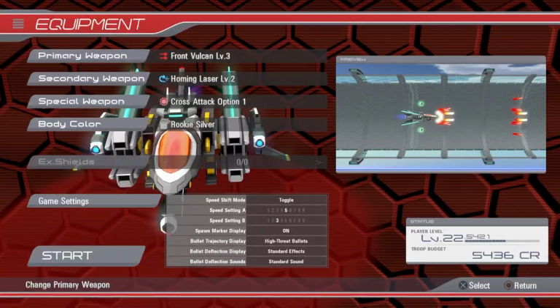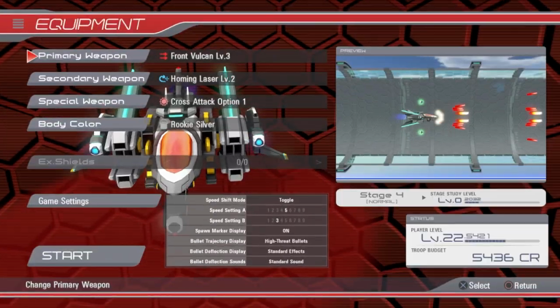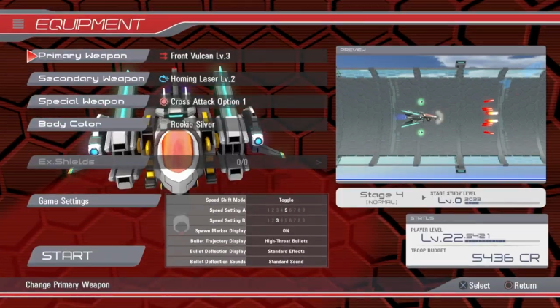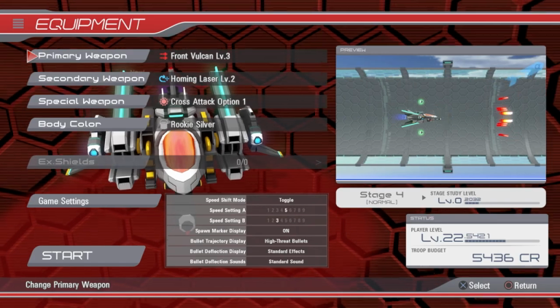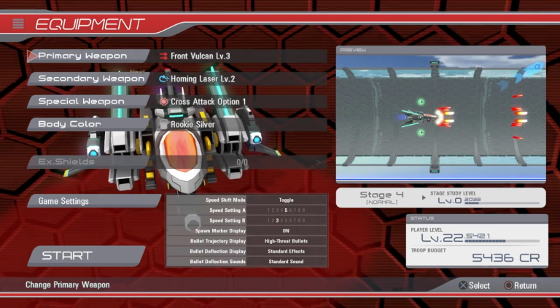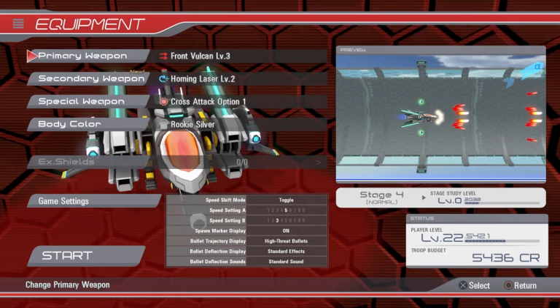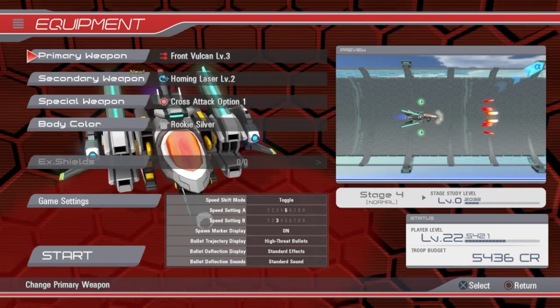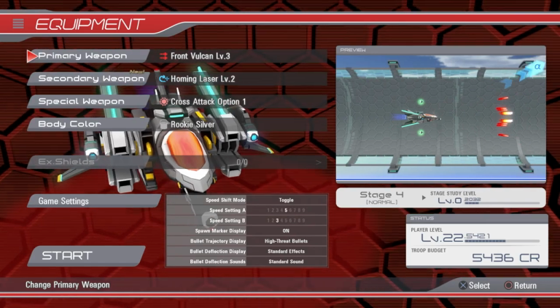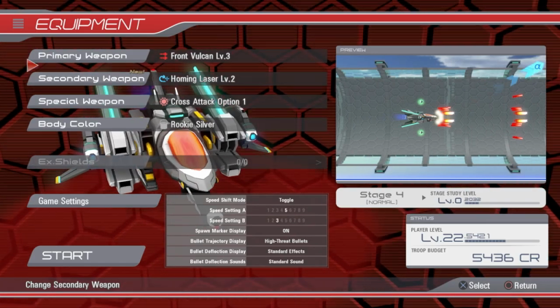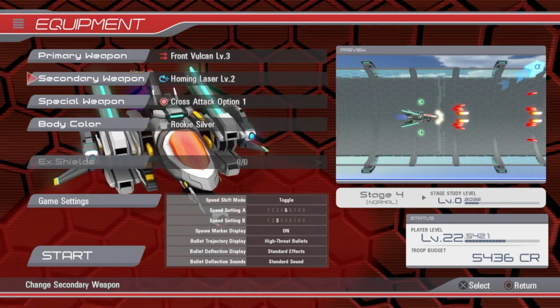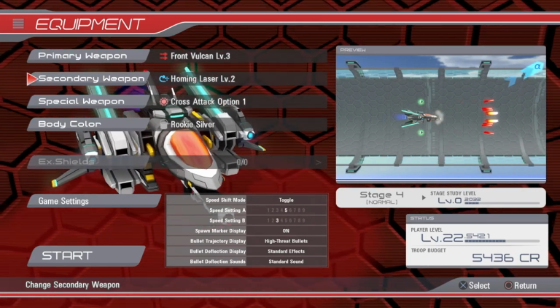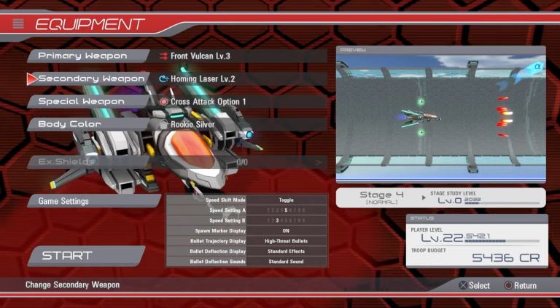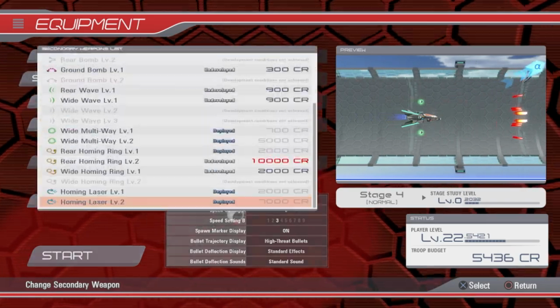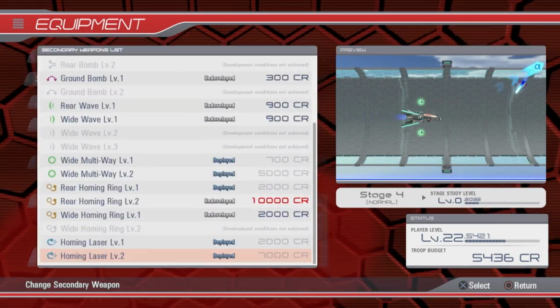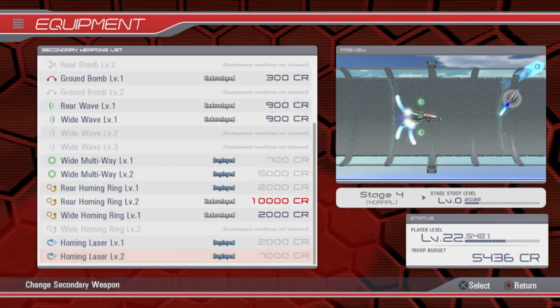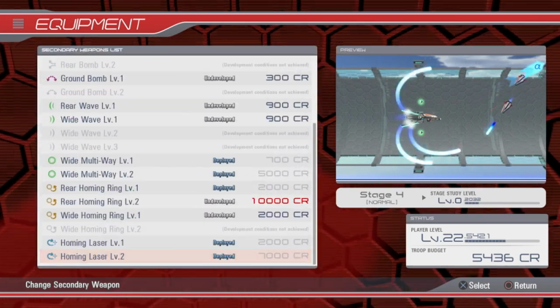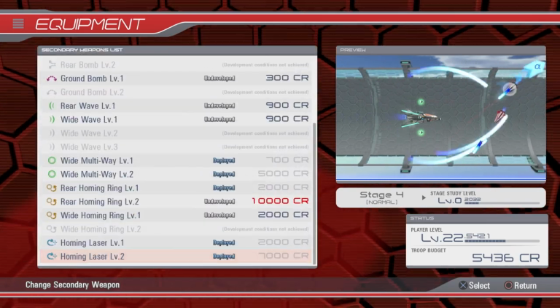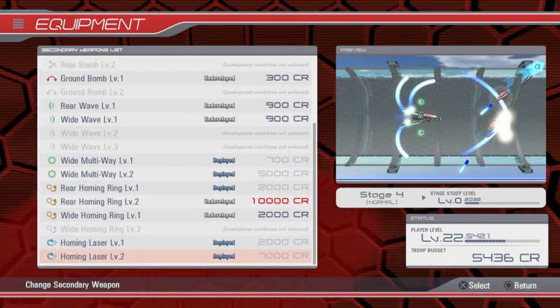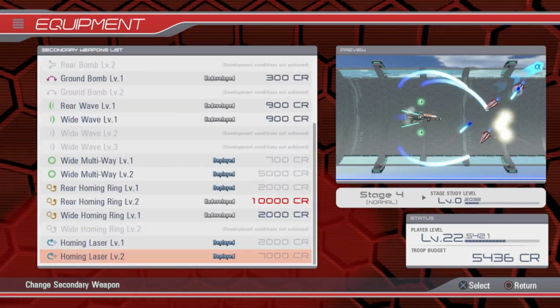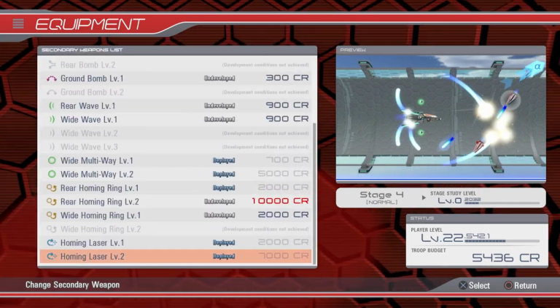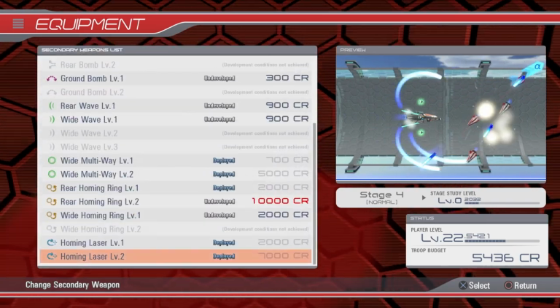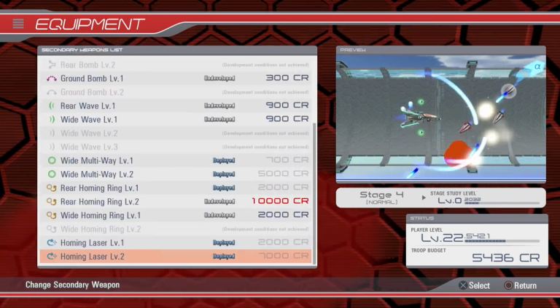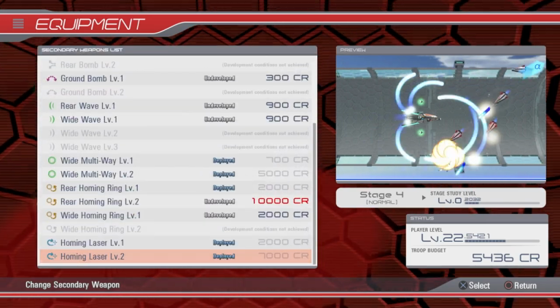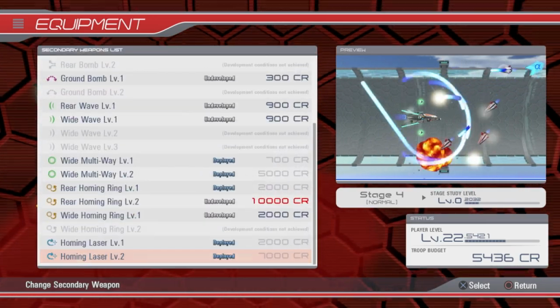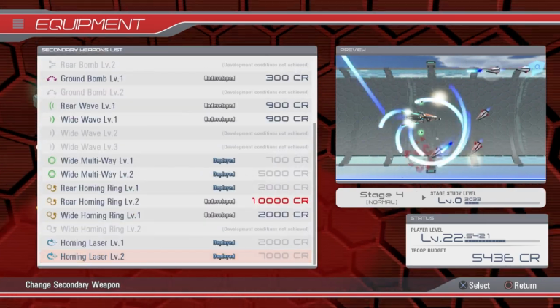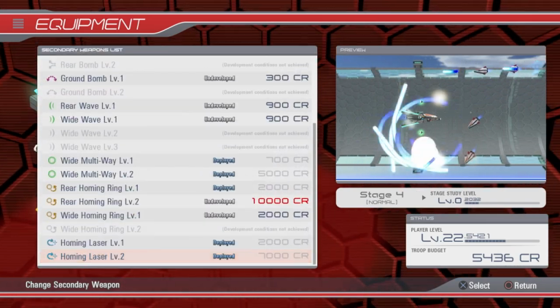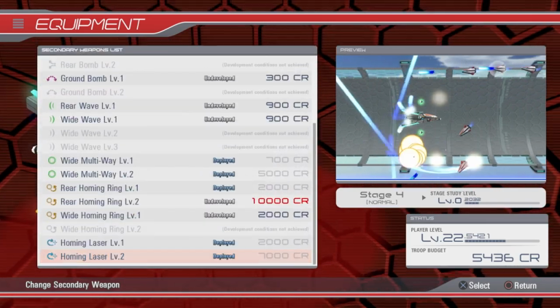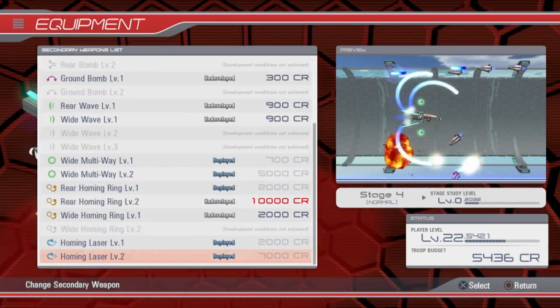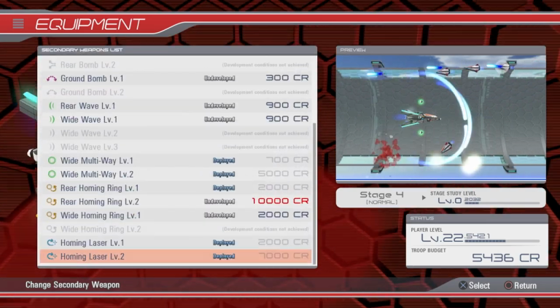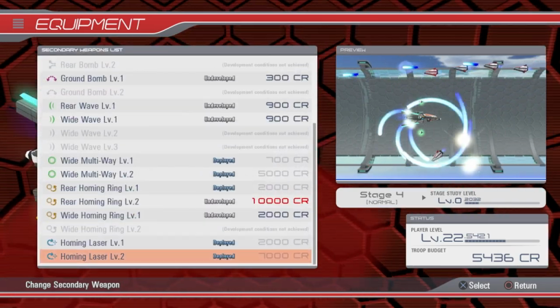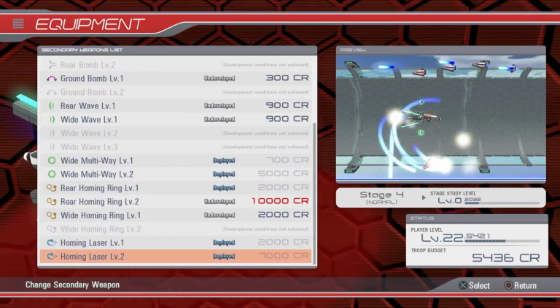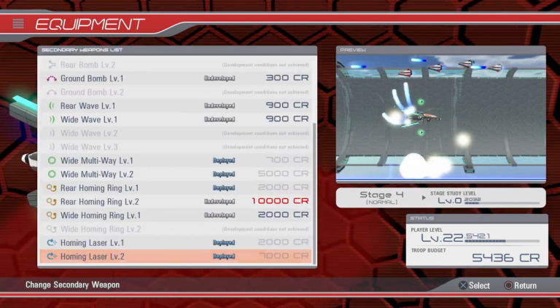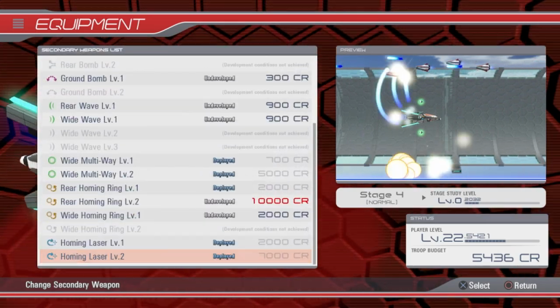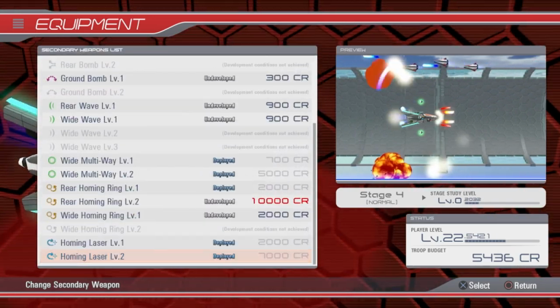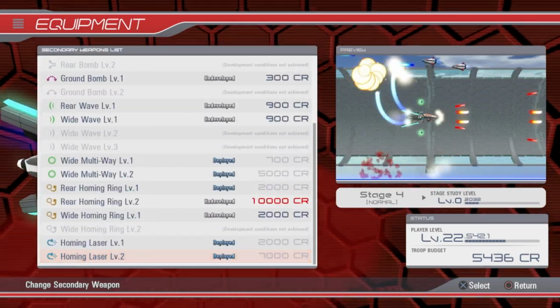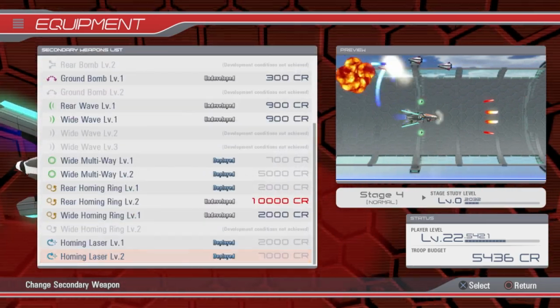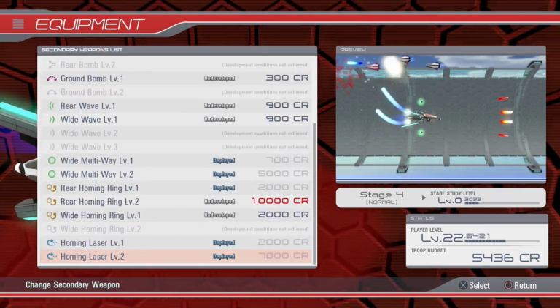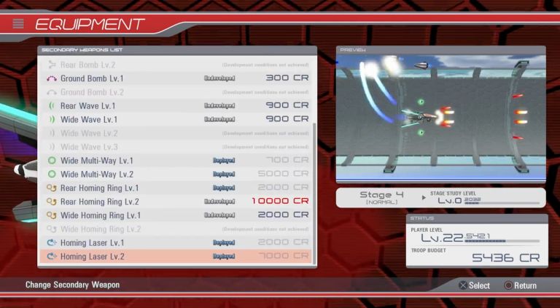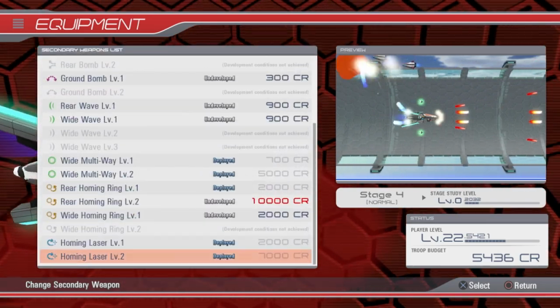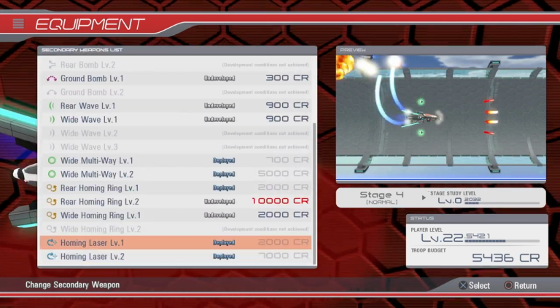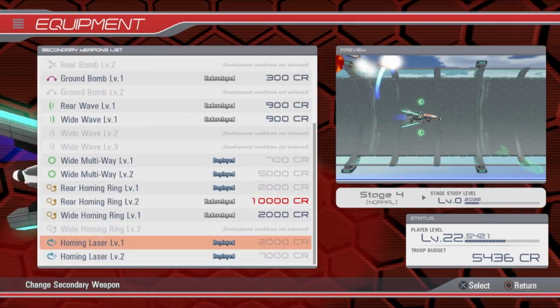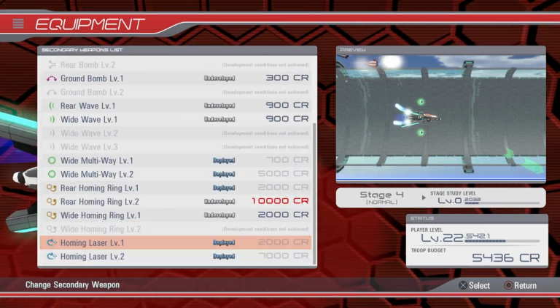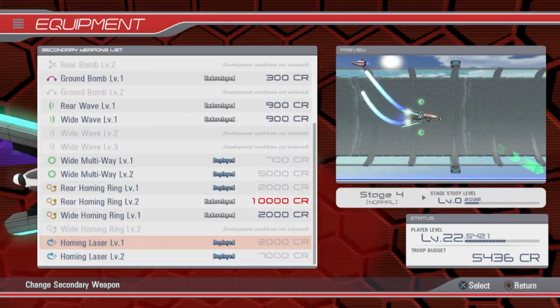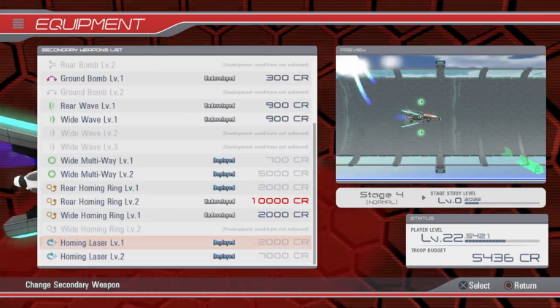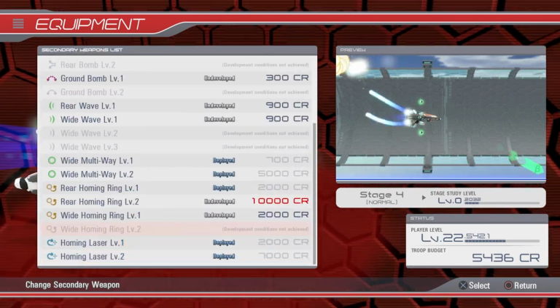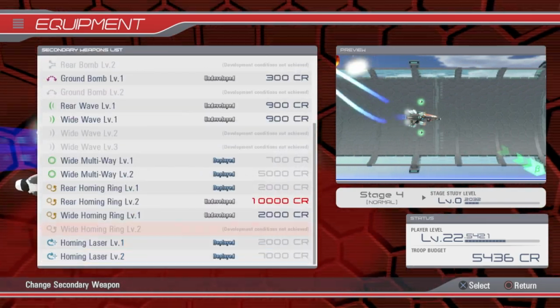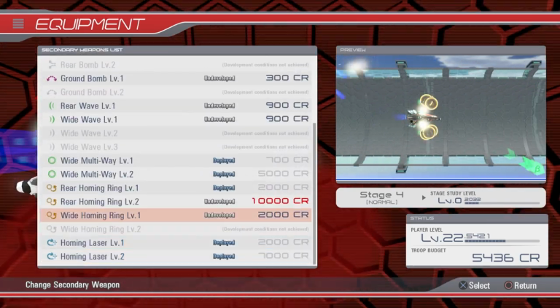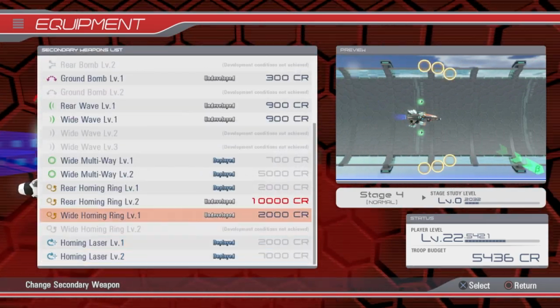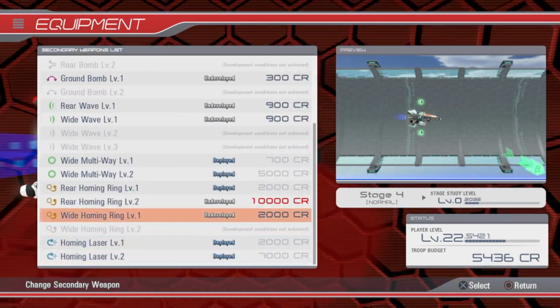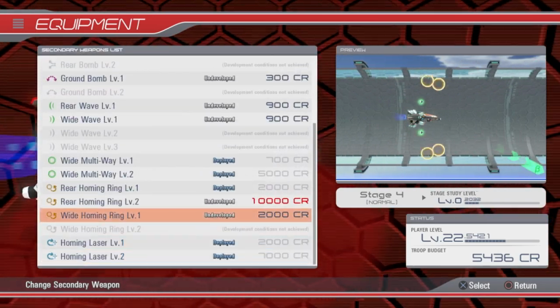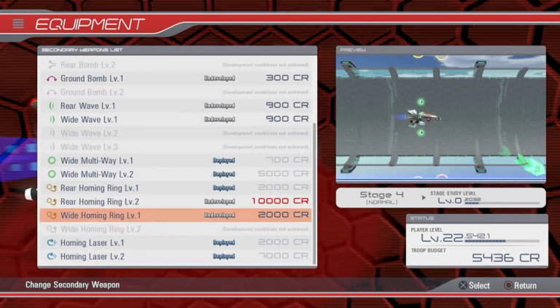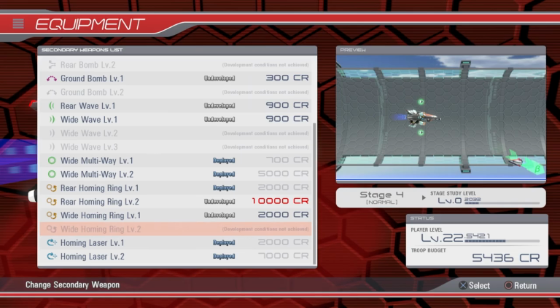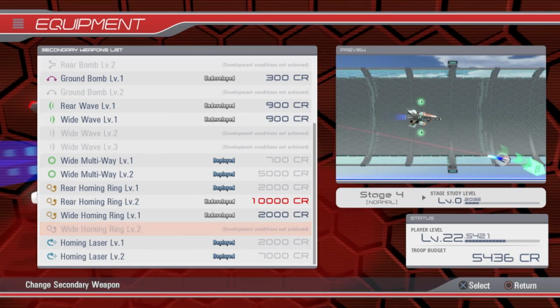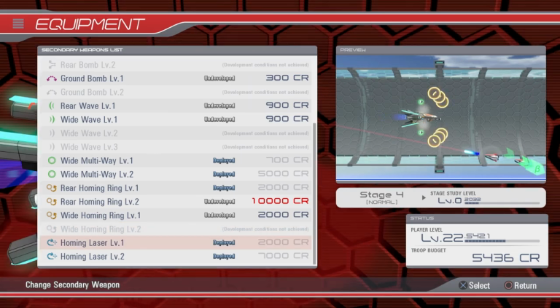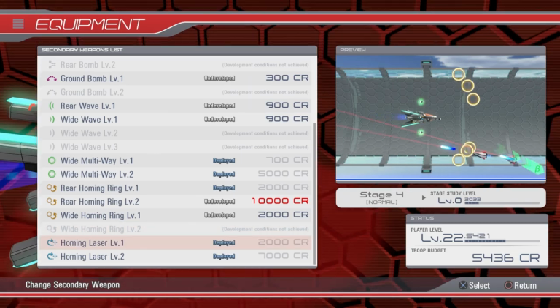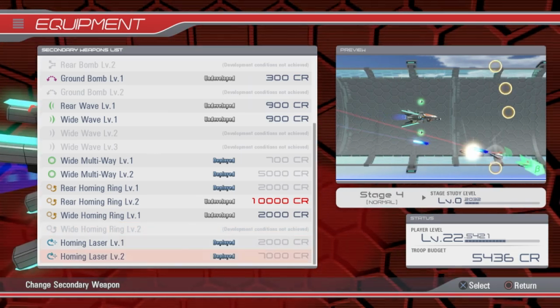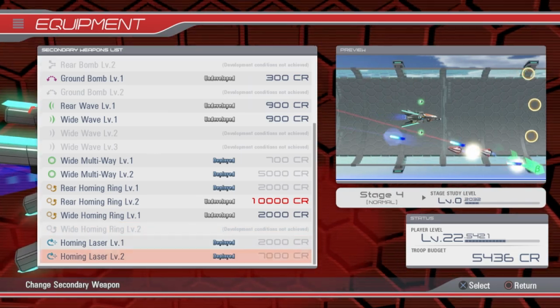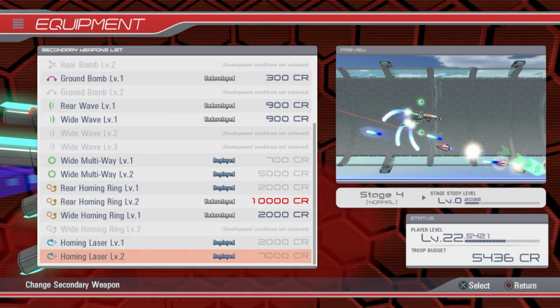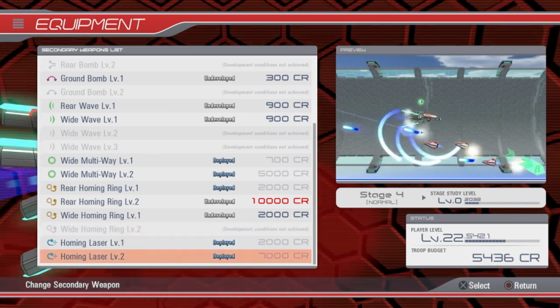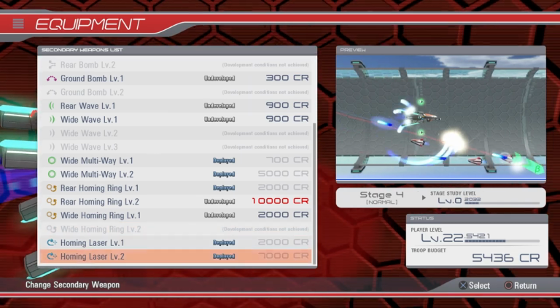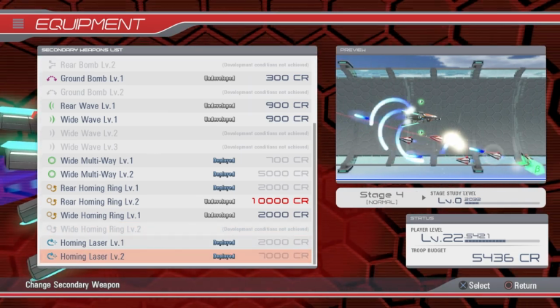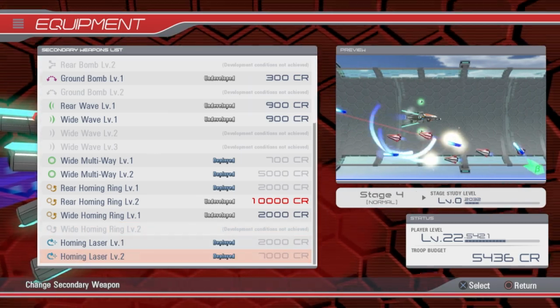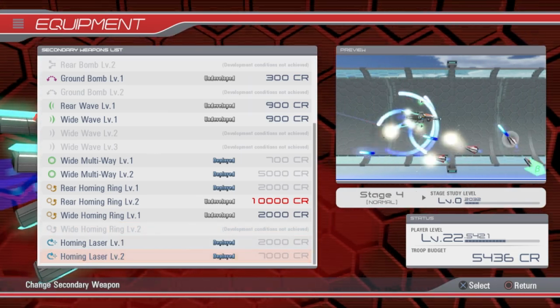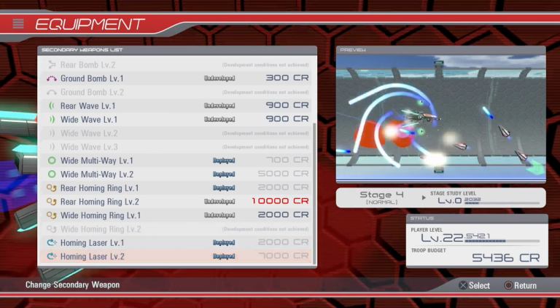One additional layer of customization allows you to switch between two different speeds of your choice, which can come in handy when avoiding large bullet patterns.